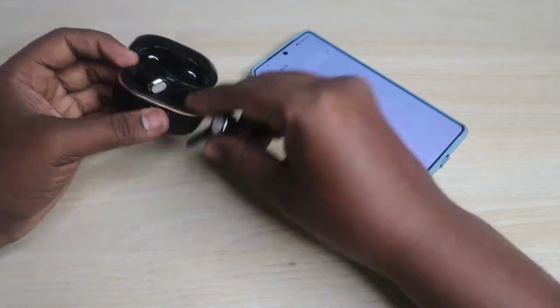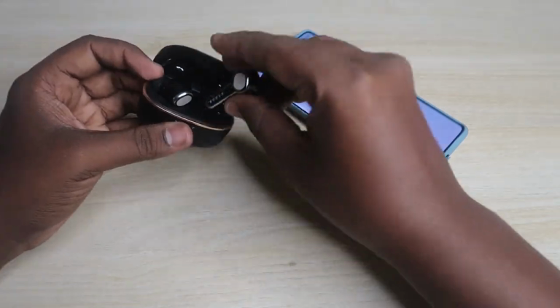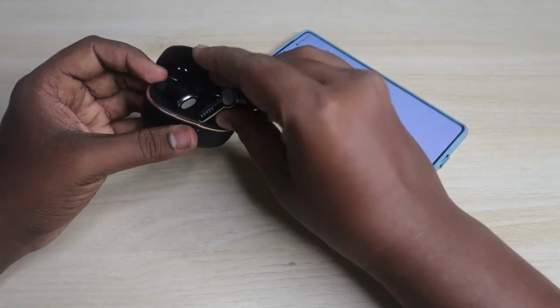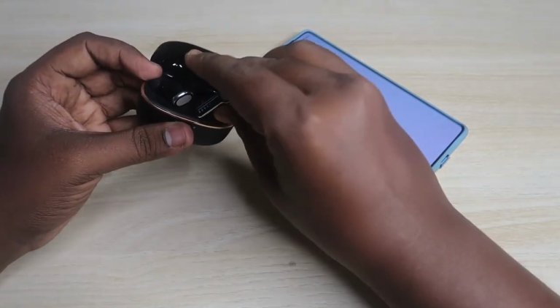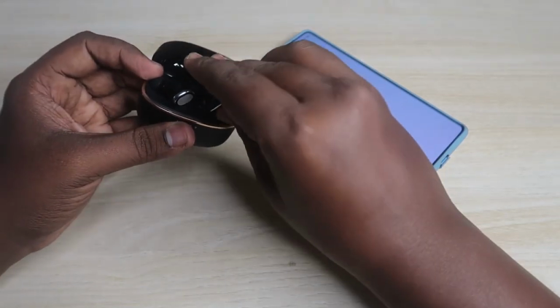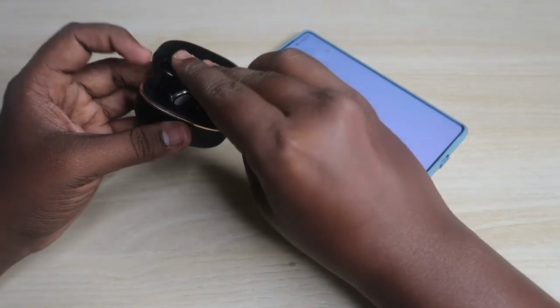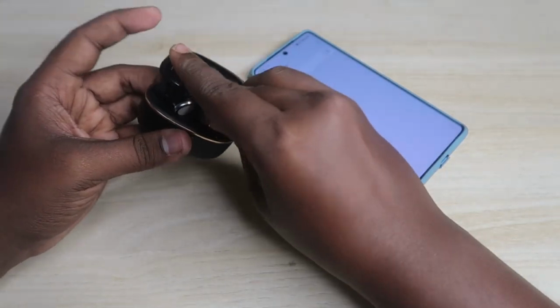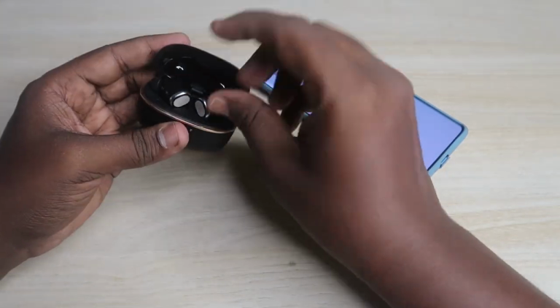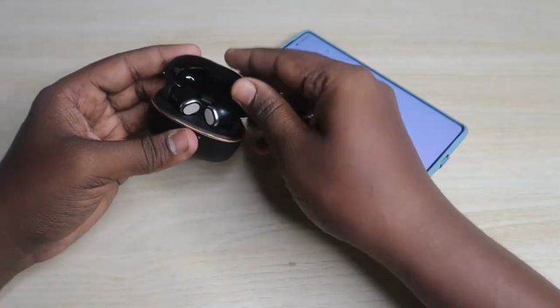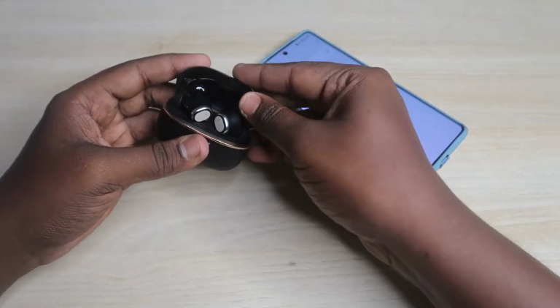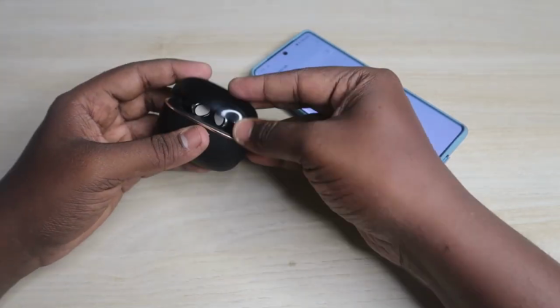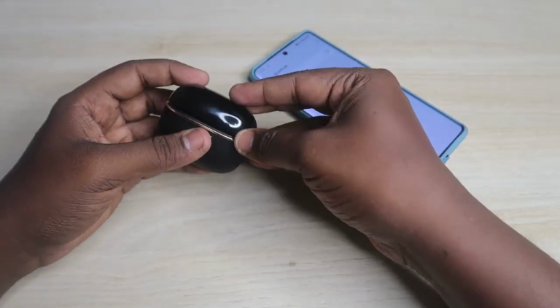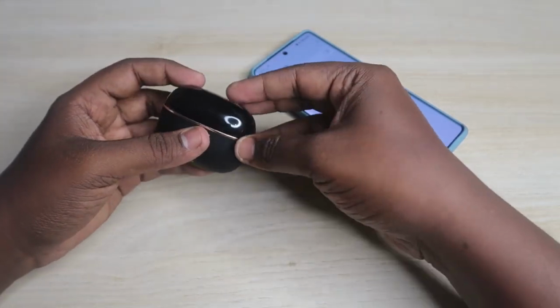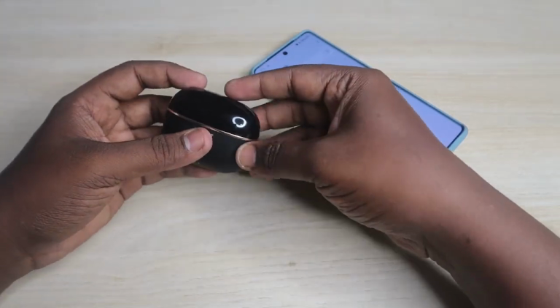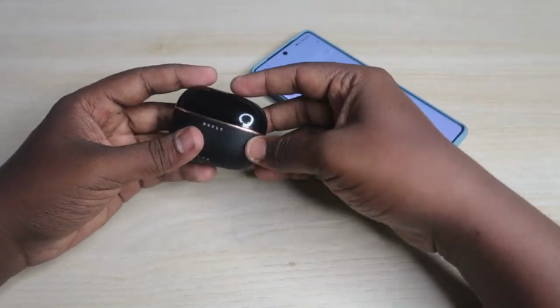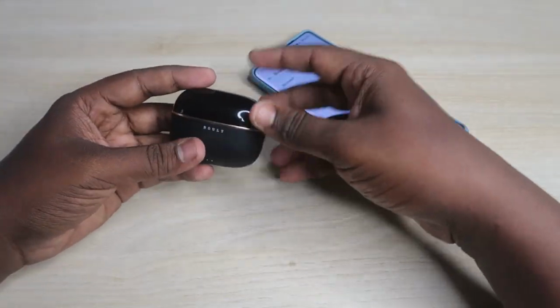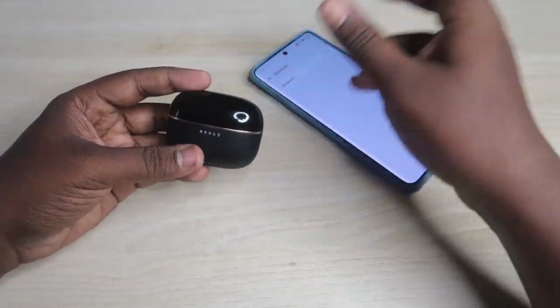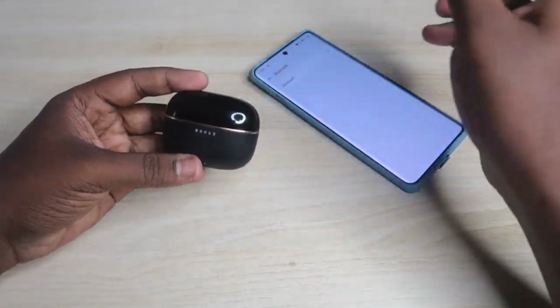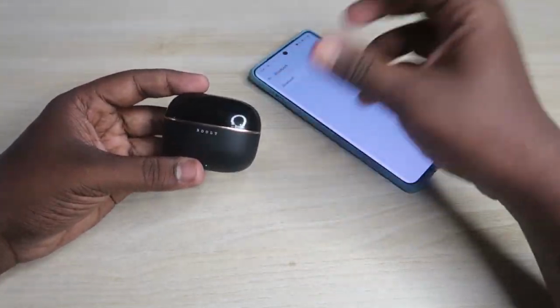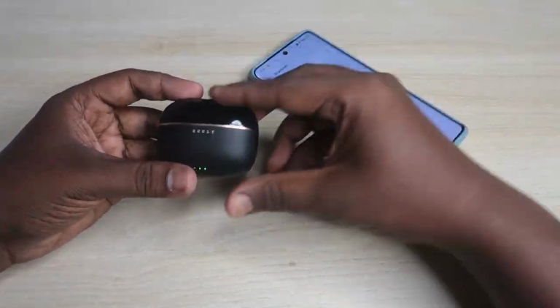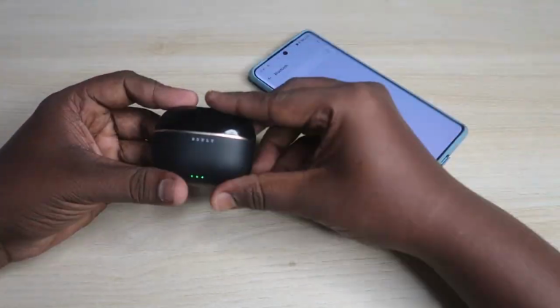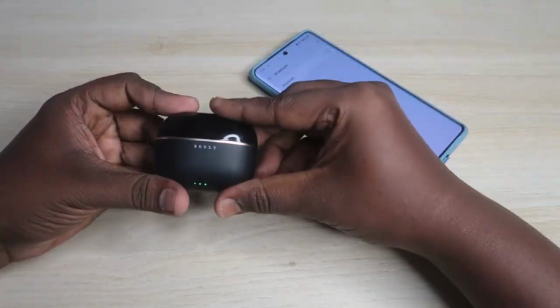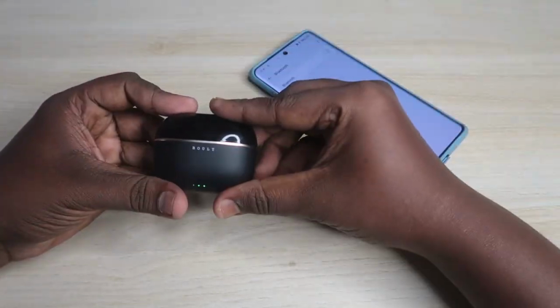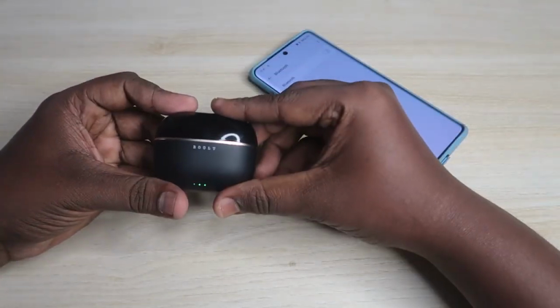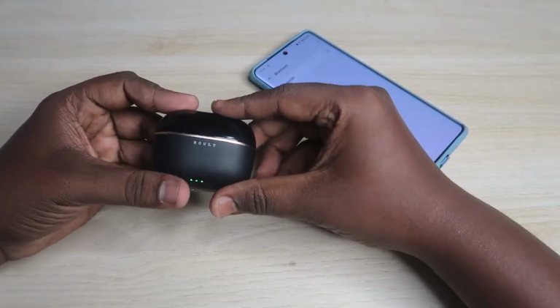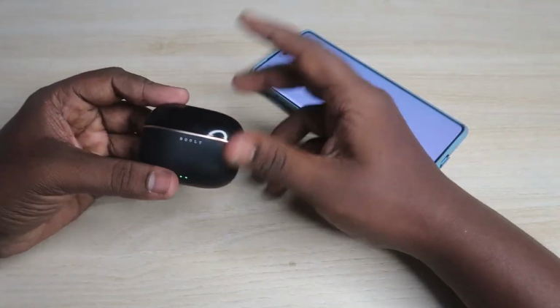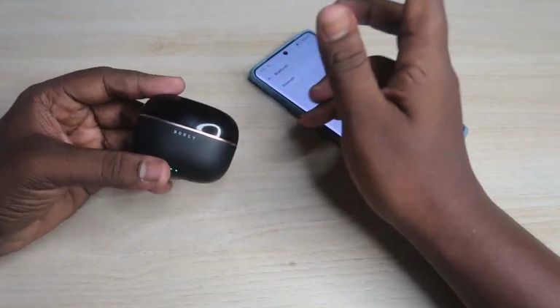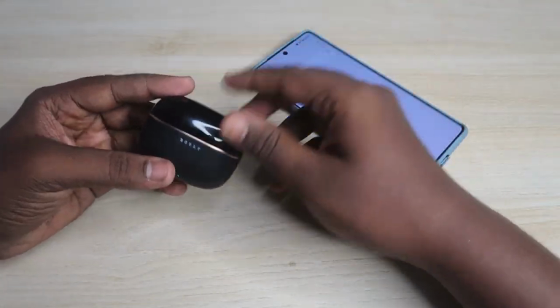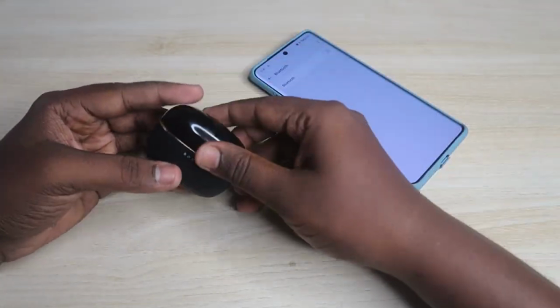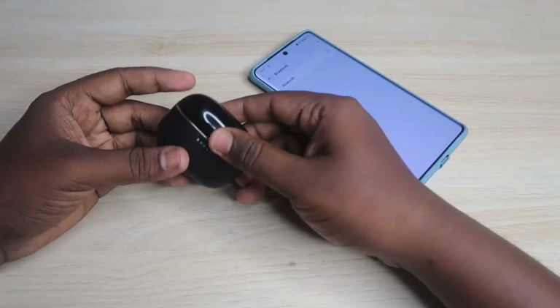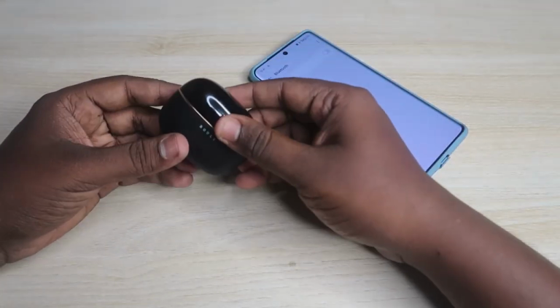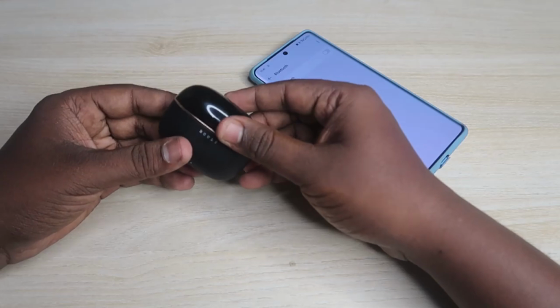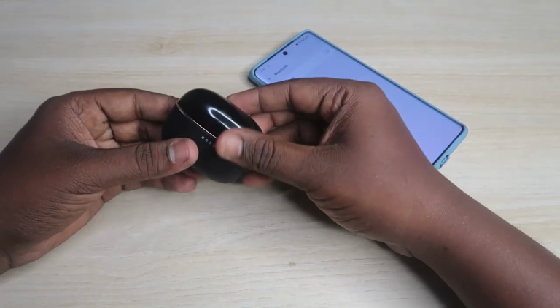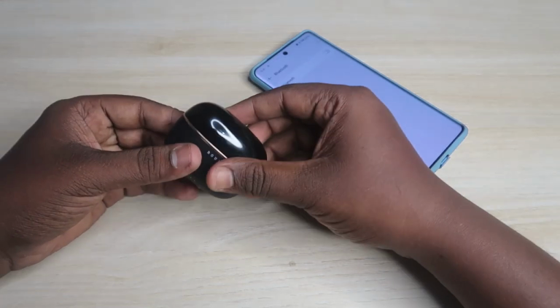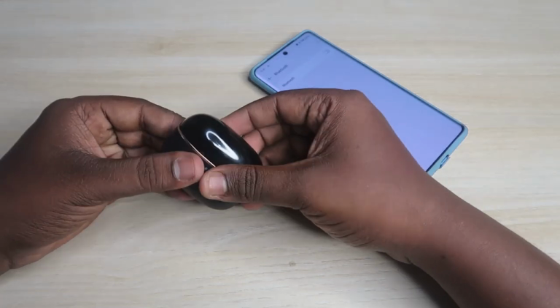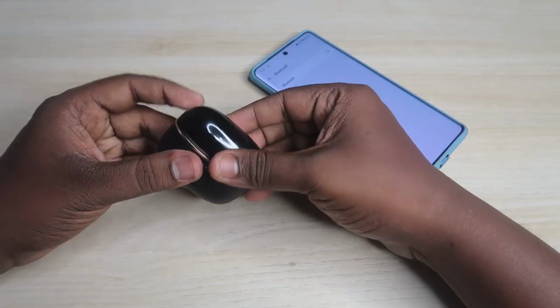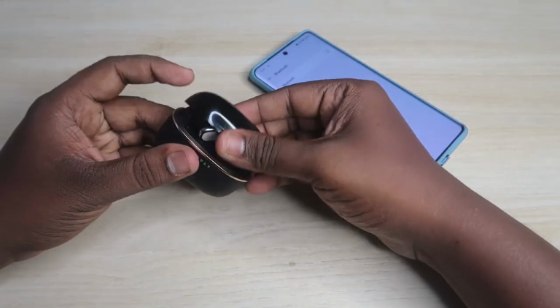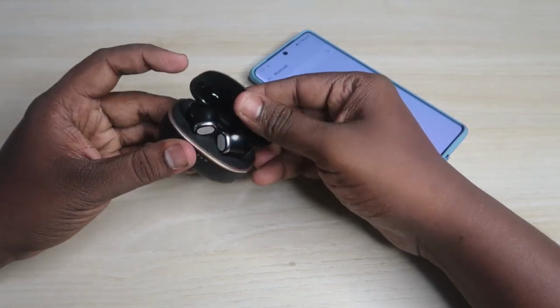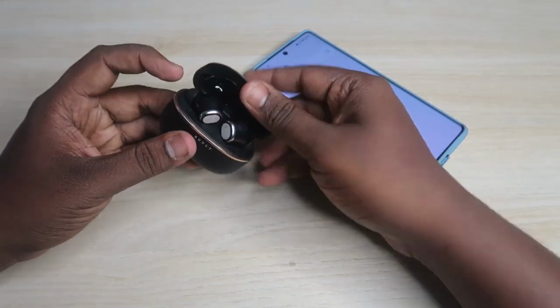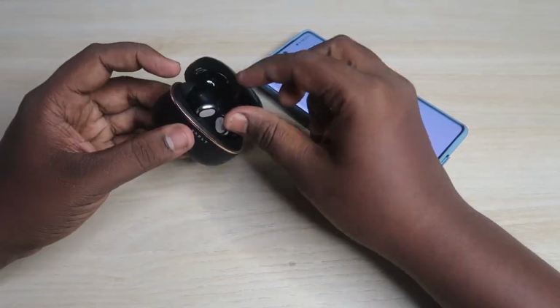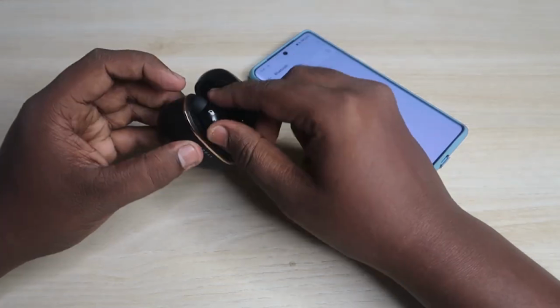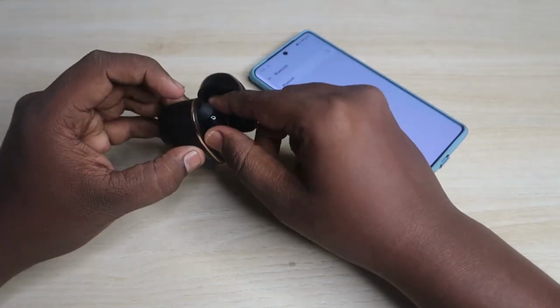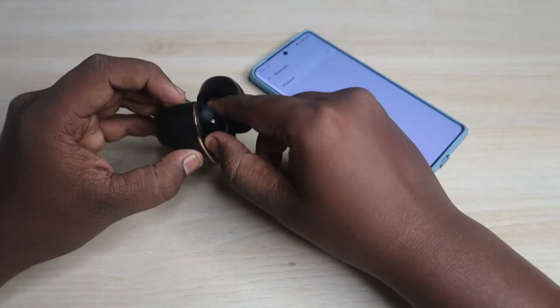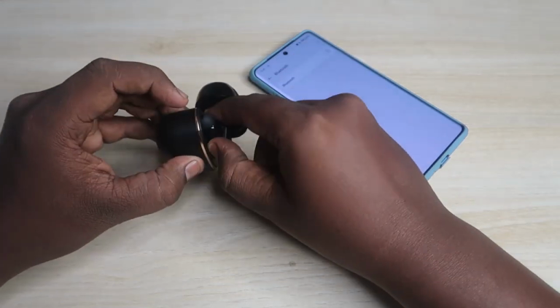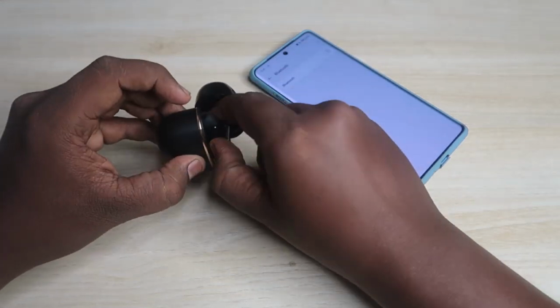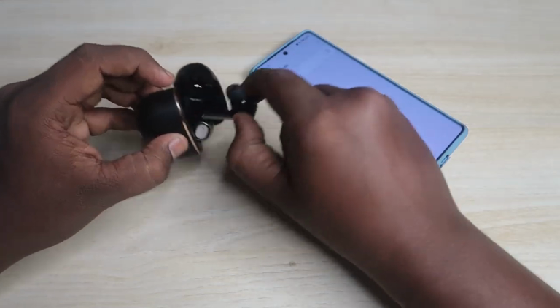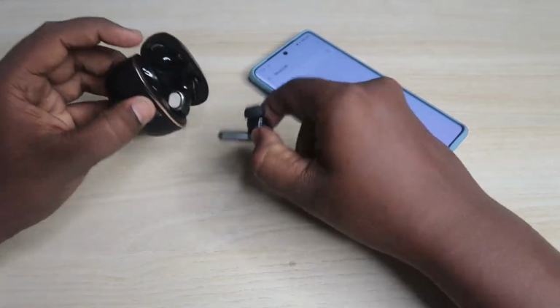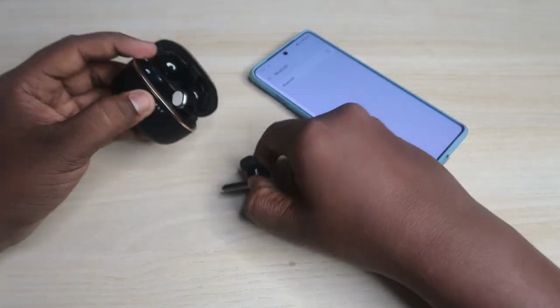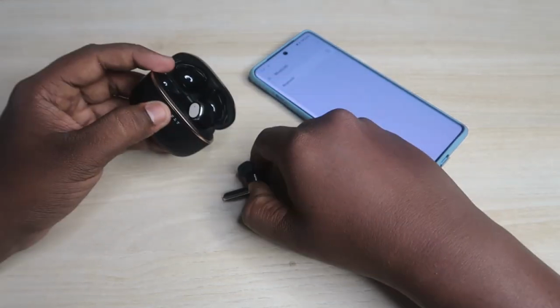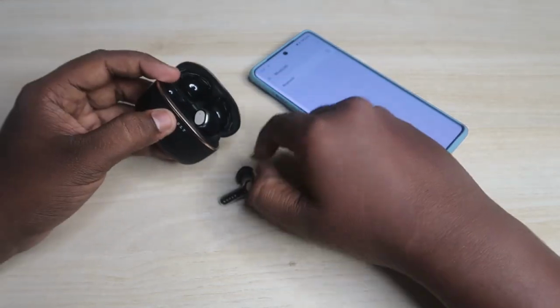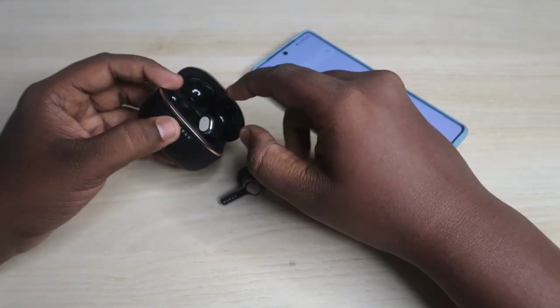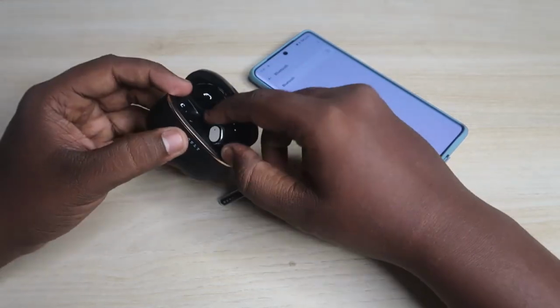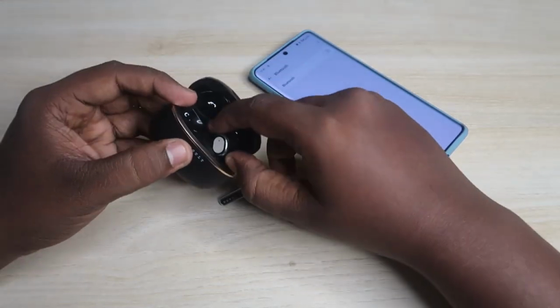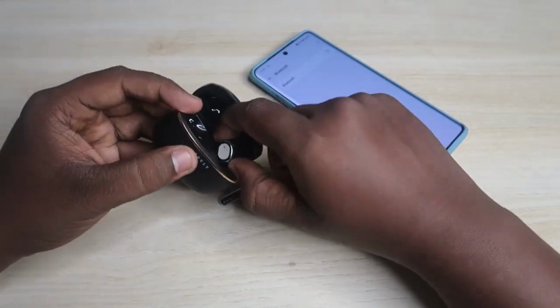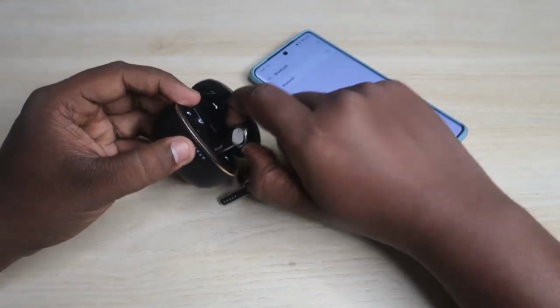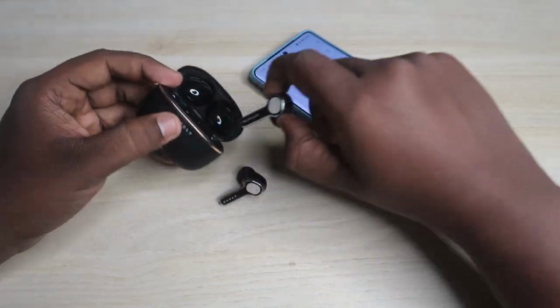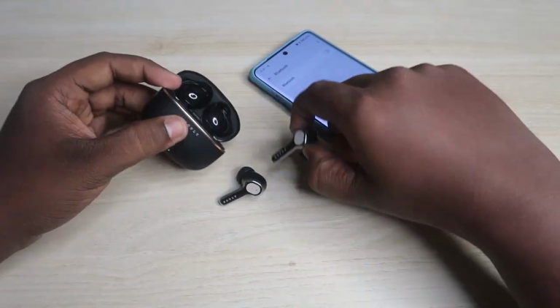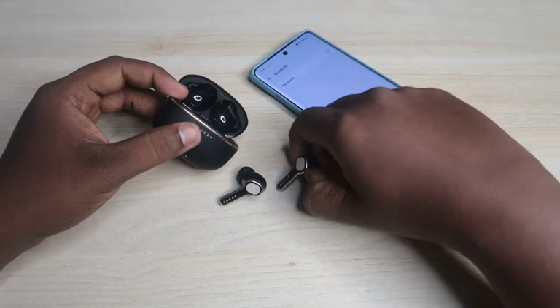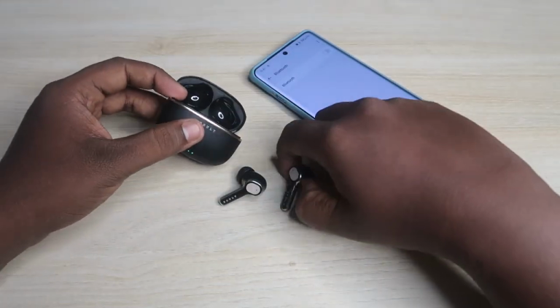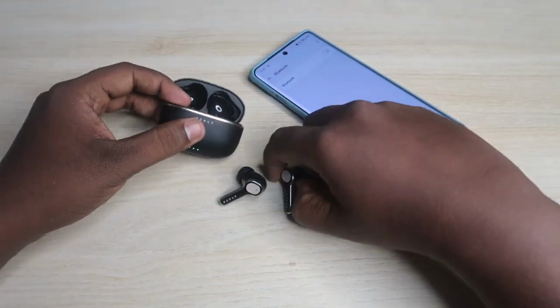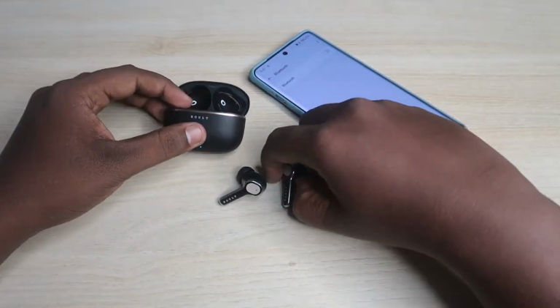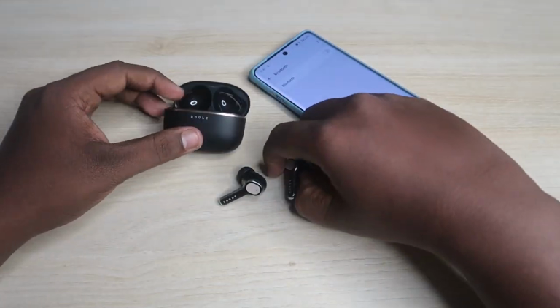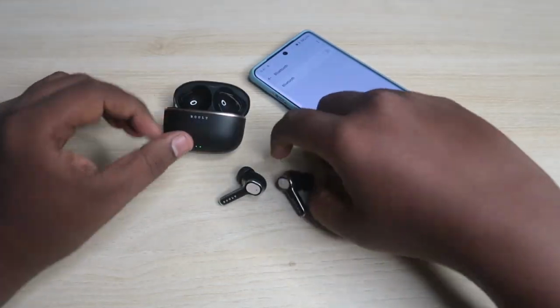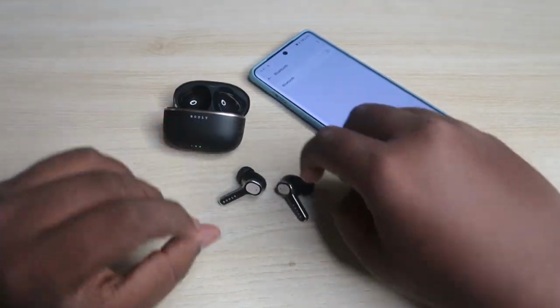Now place both earbuds into the case, close the charging case door, wait a few seconds, then open it again and take out both earbuds.